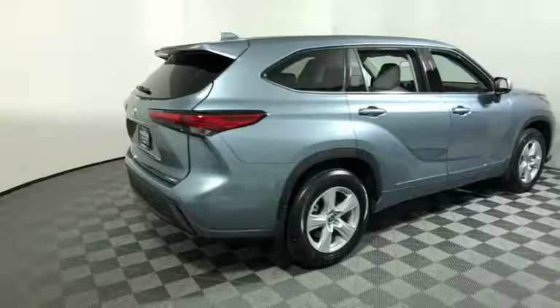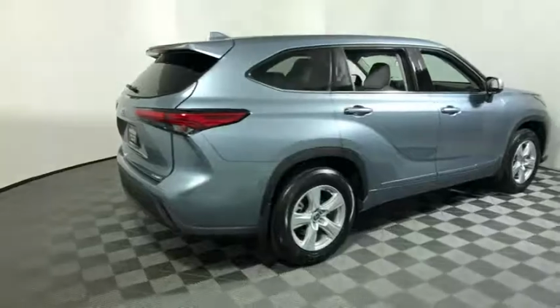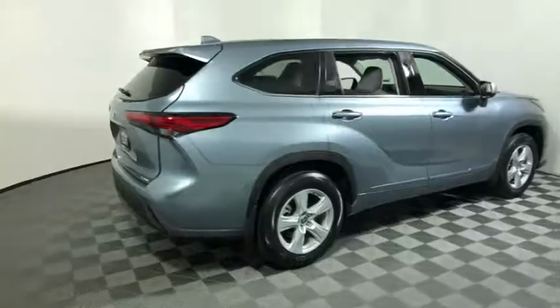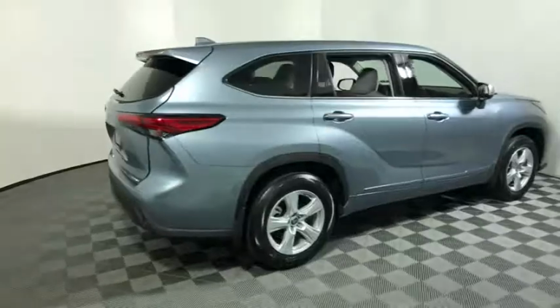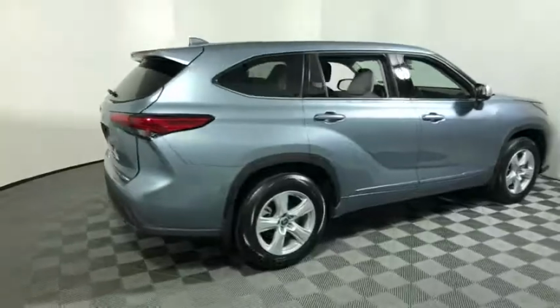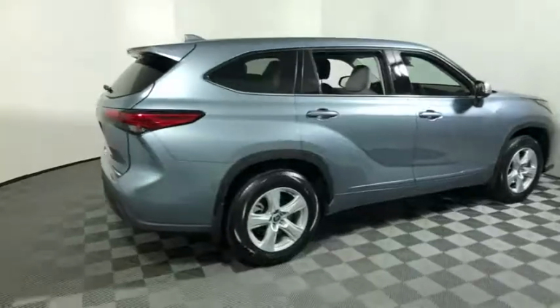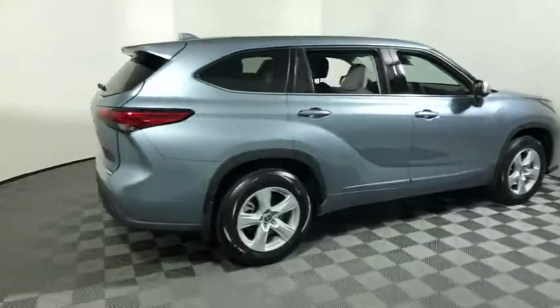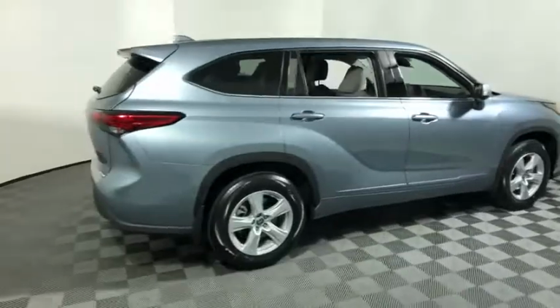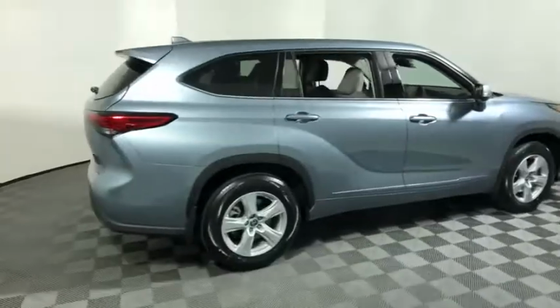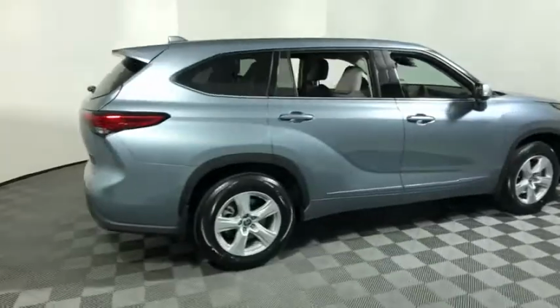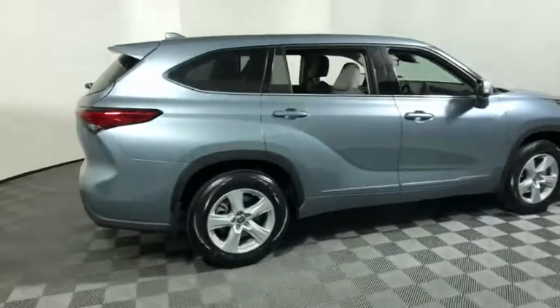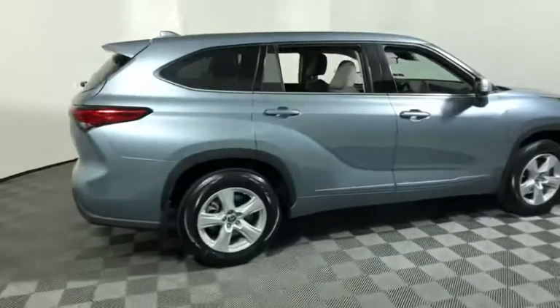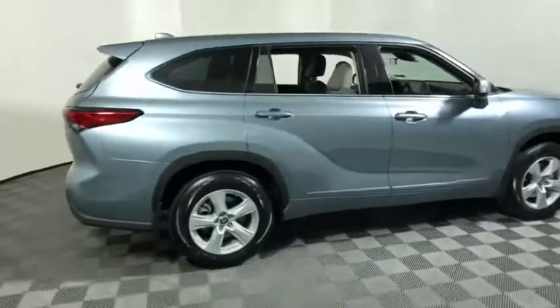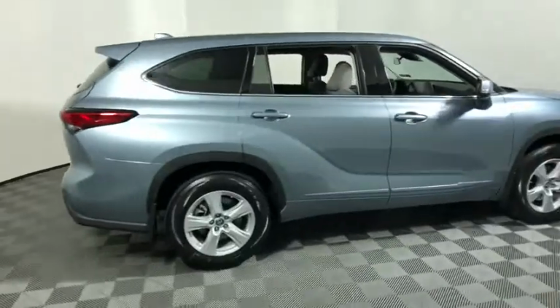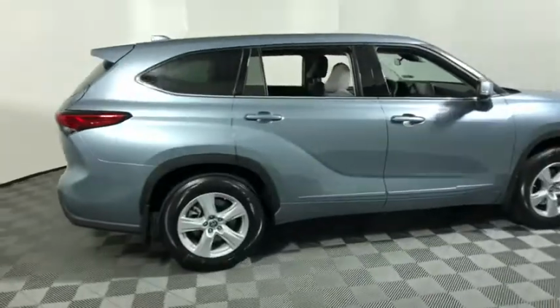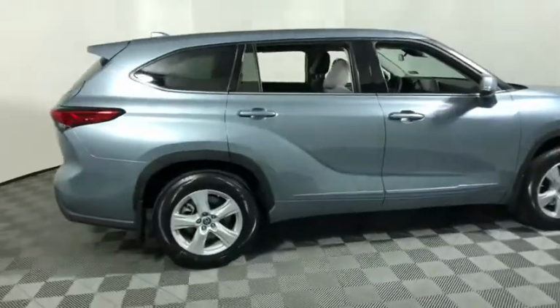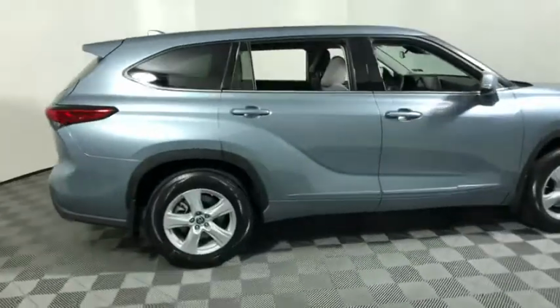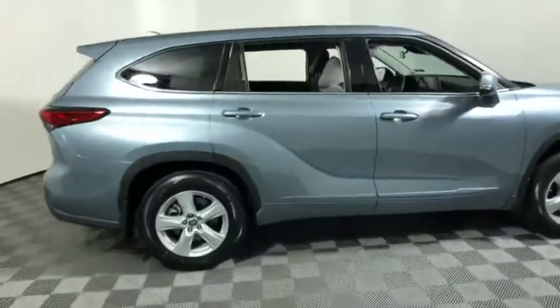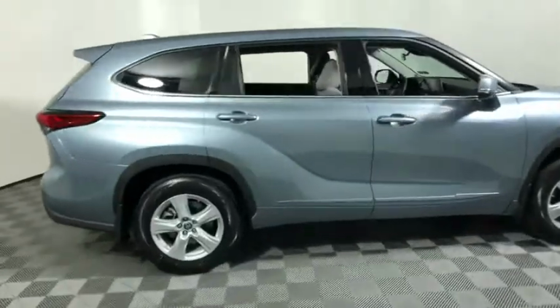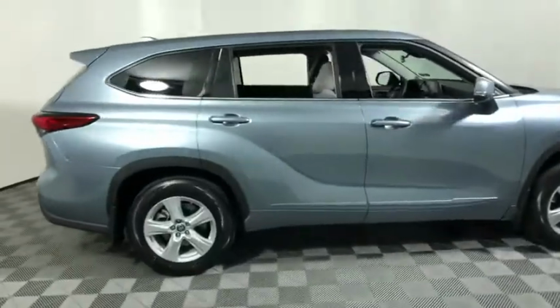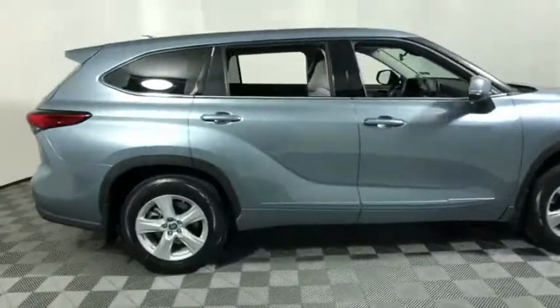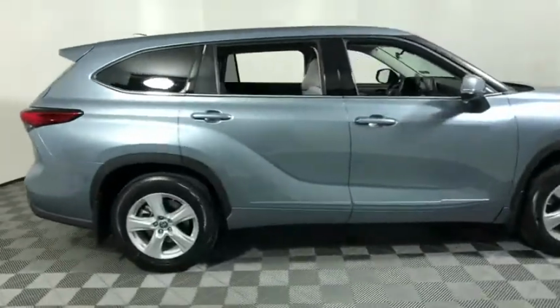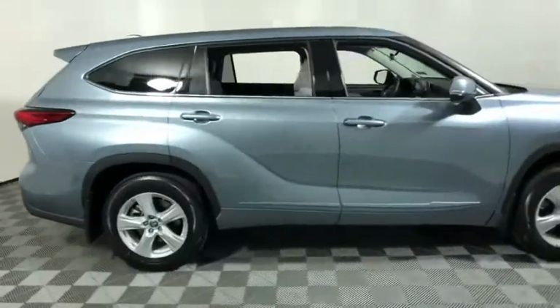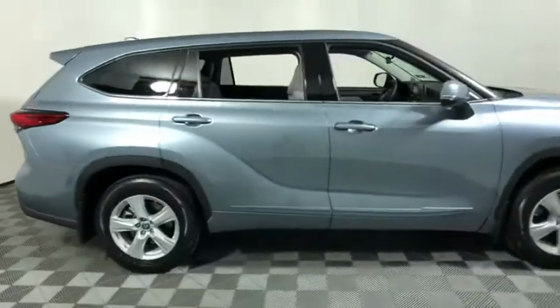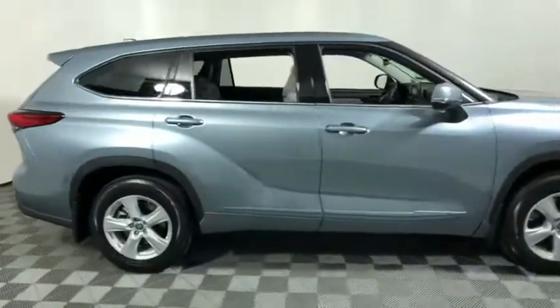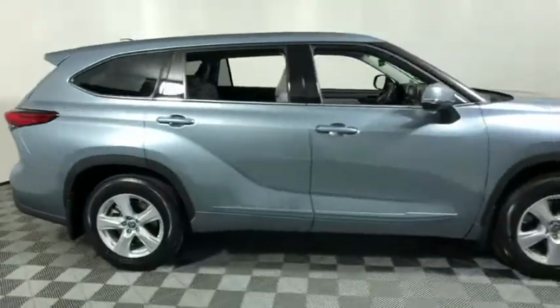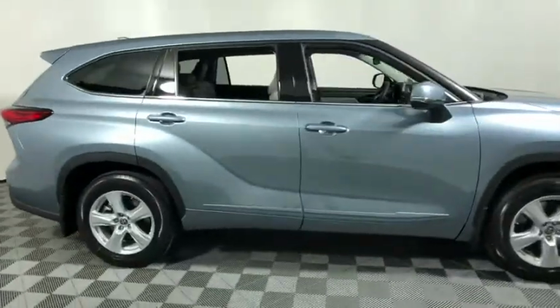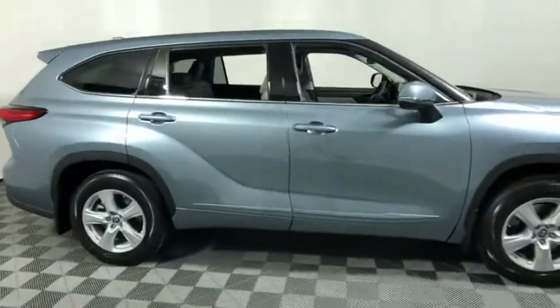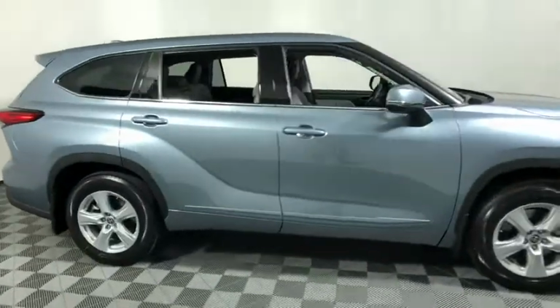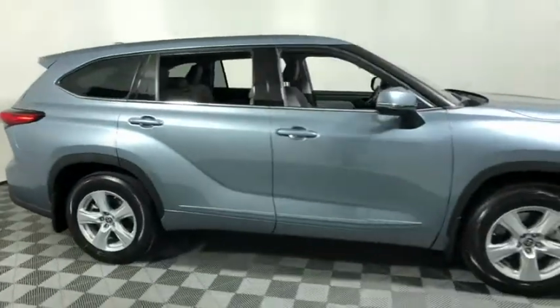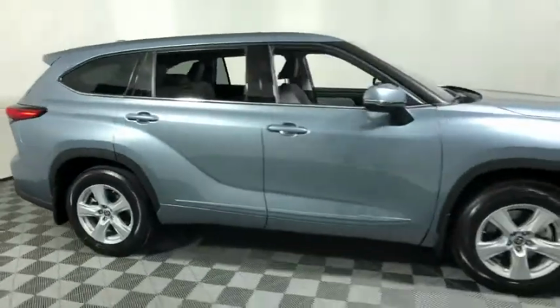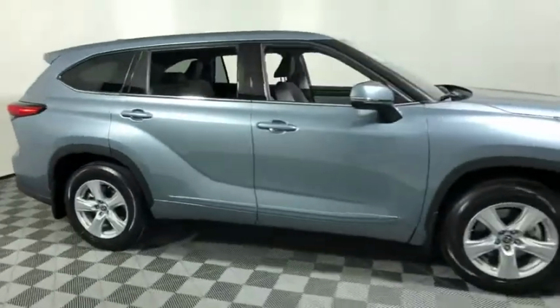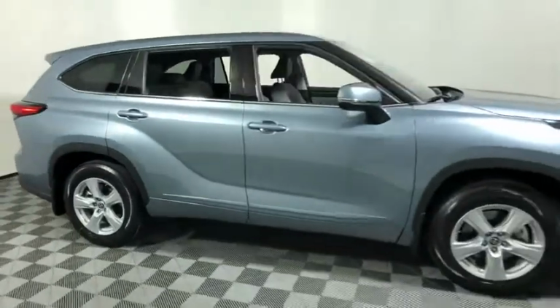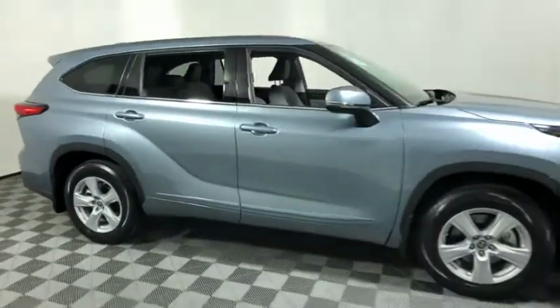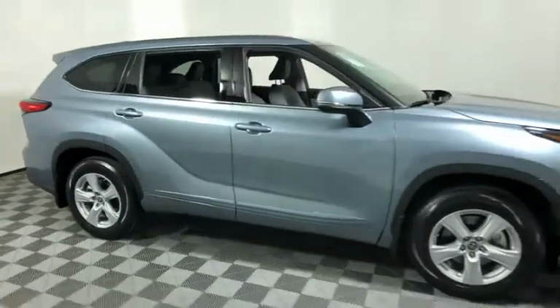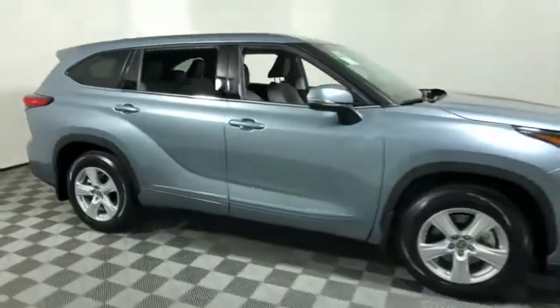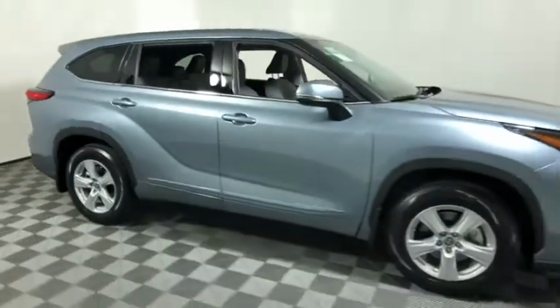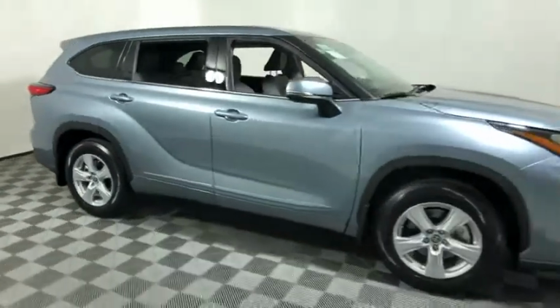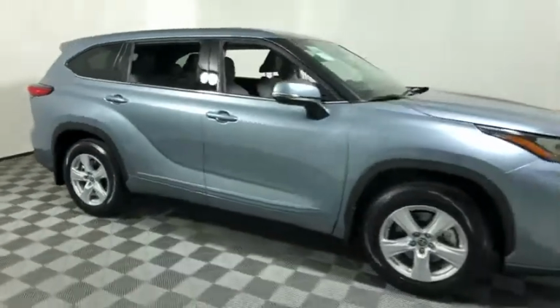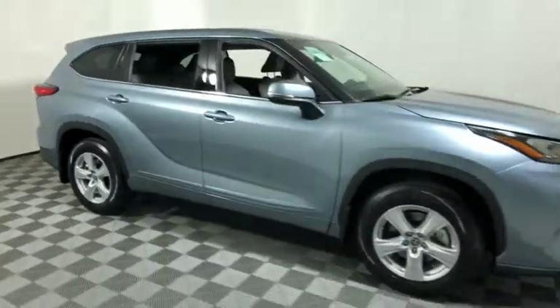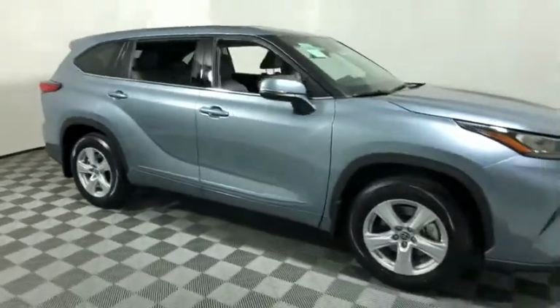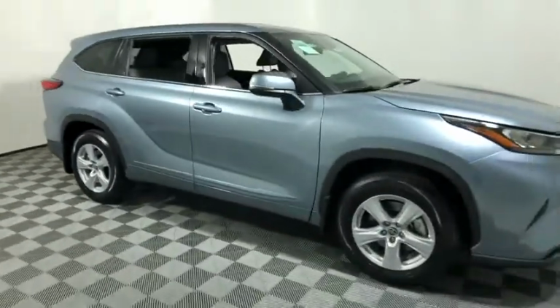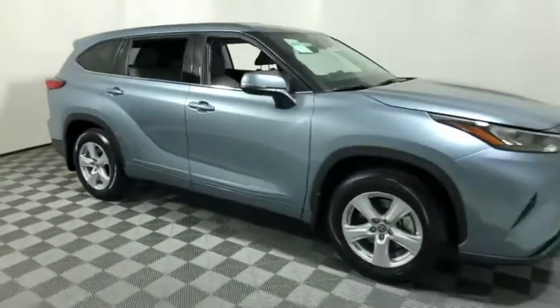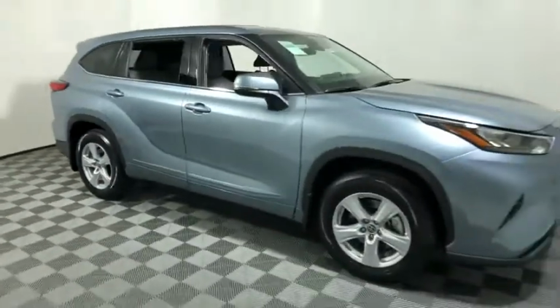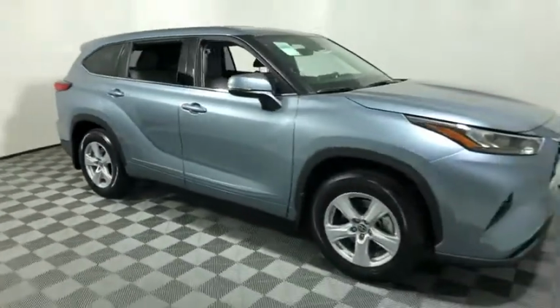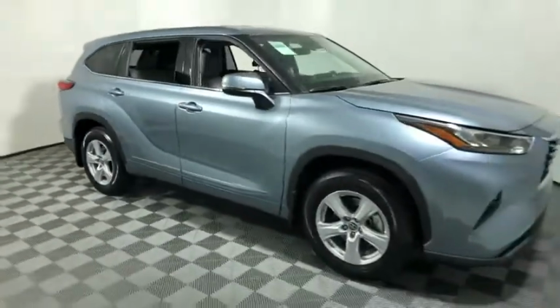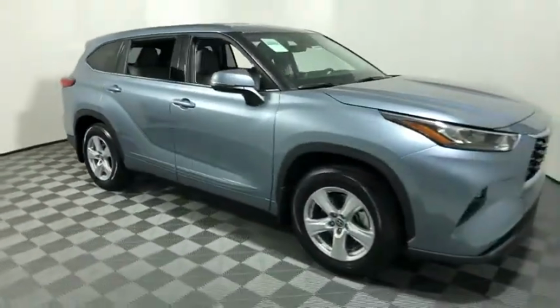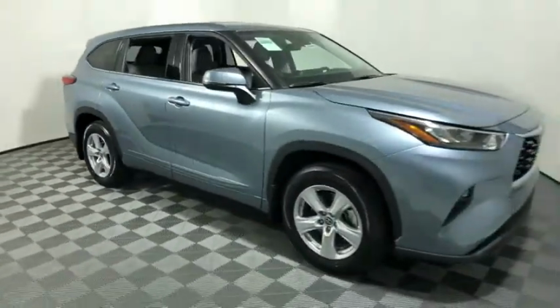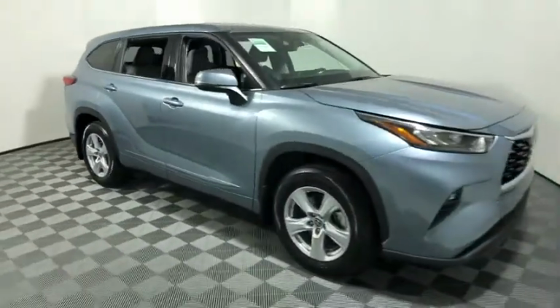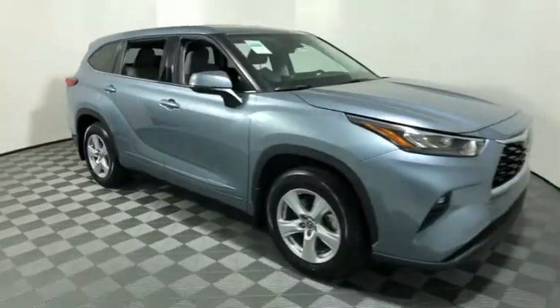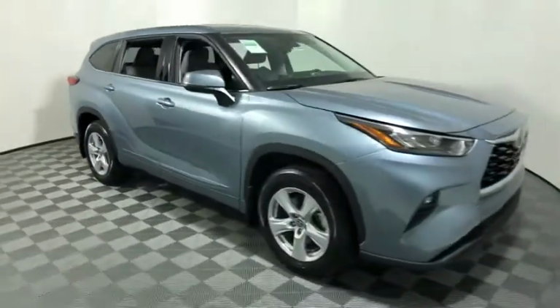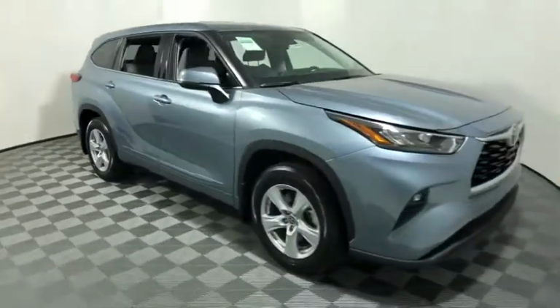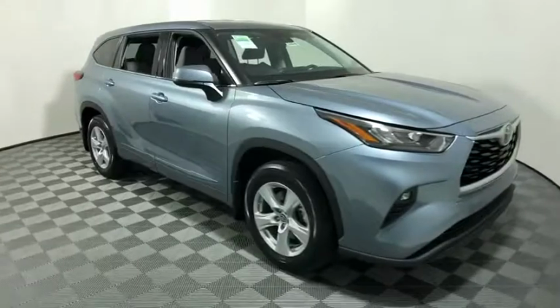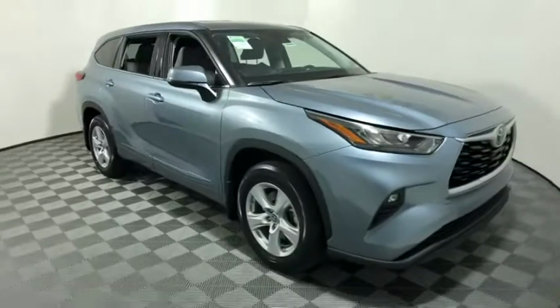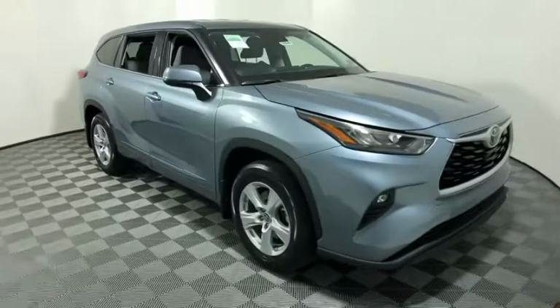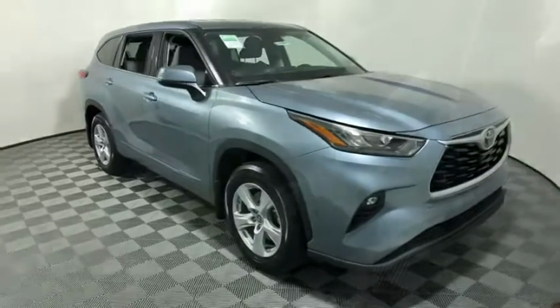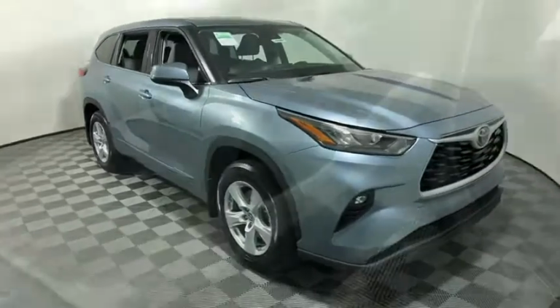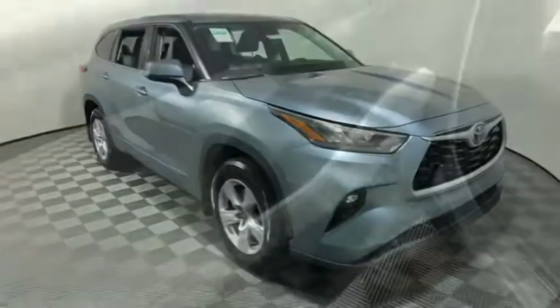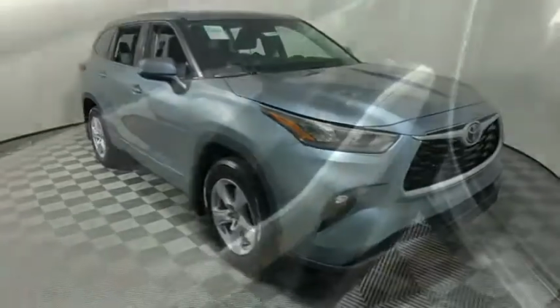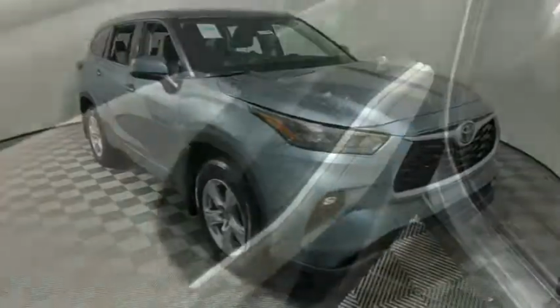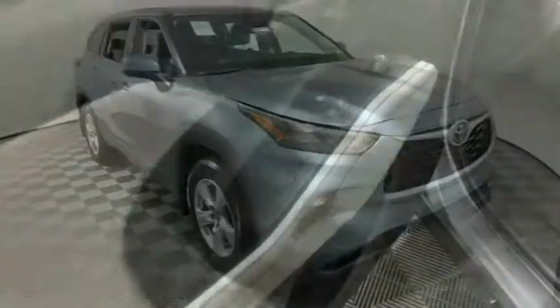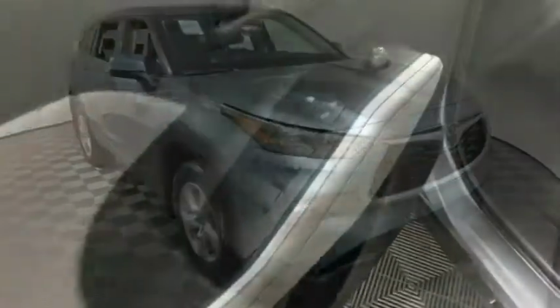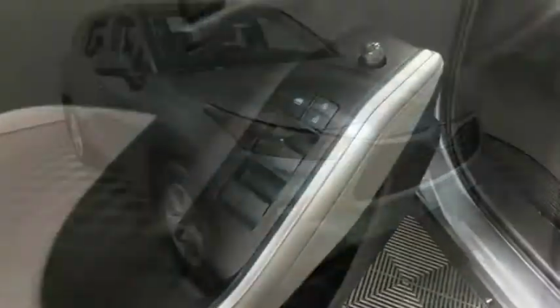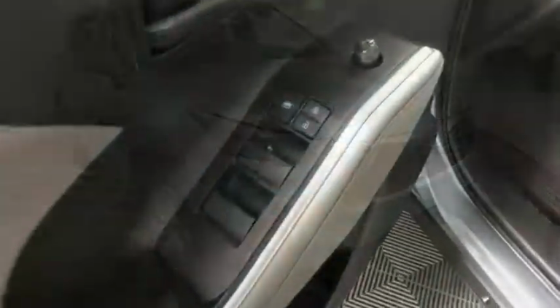We are pleased to show you the 2020 Toyota Highlander. The Highlander is the SUV that's thought of everything.